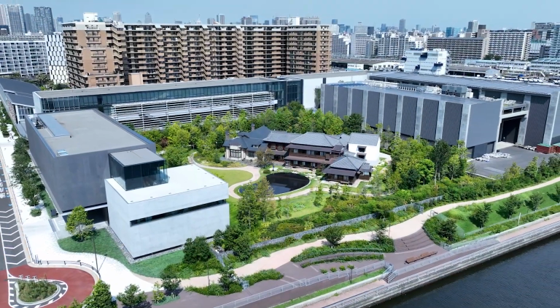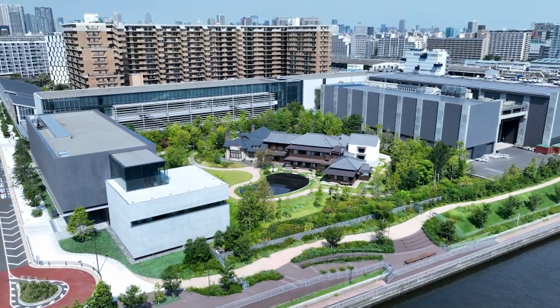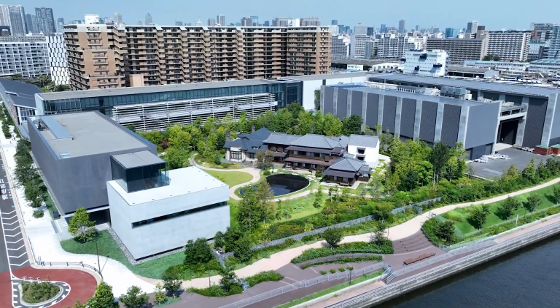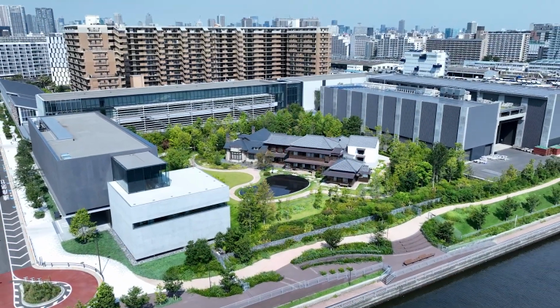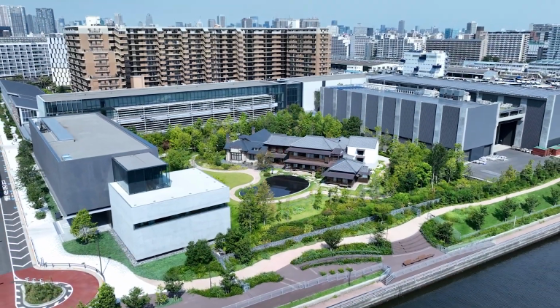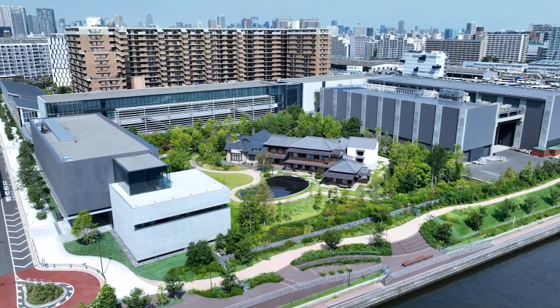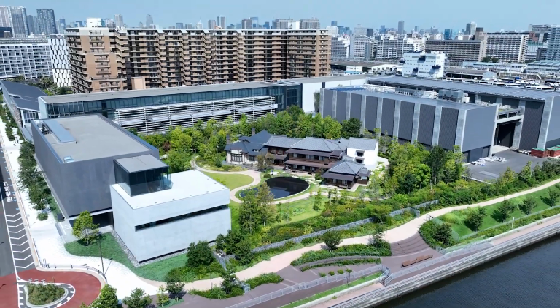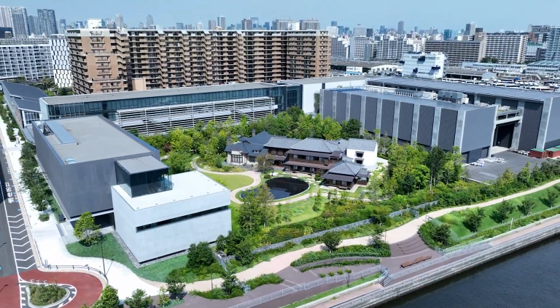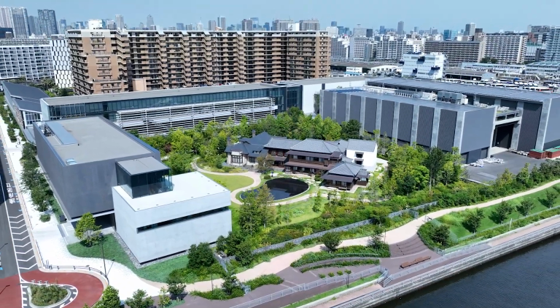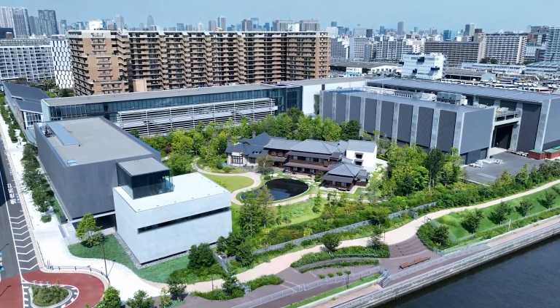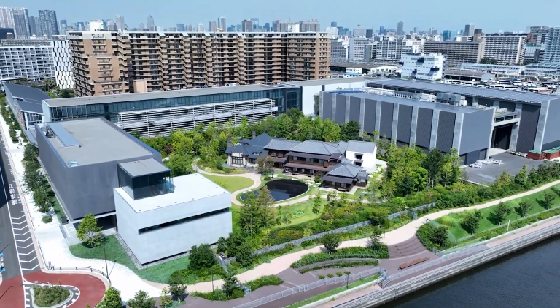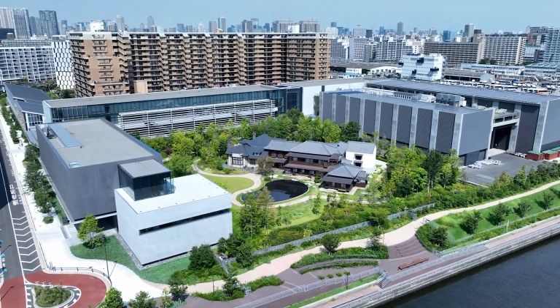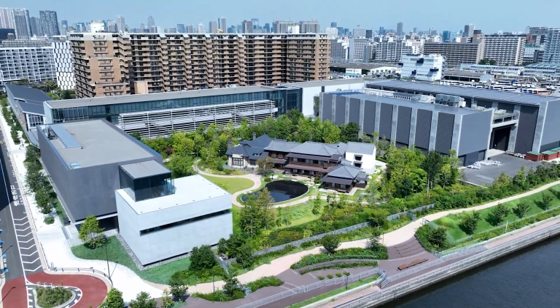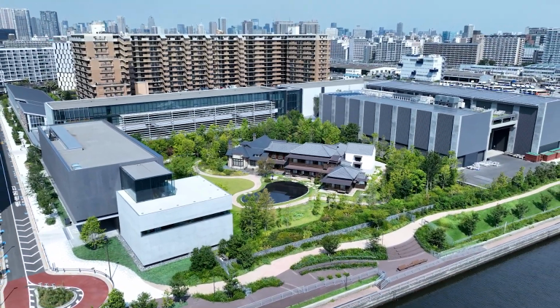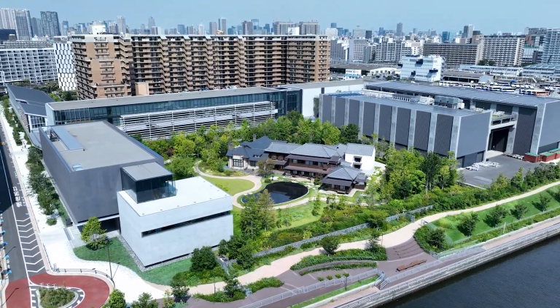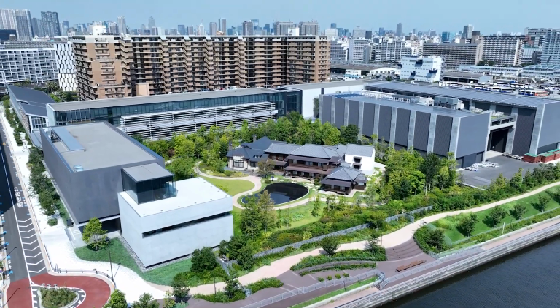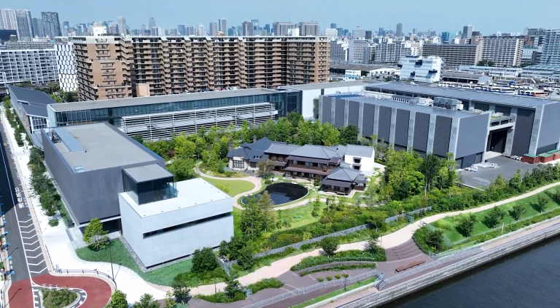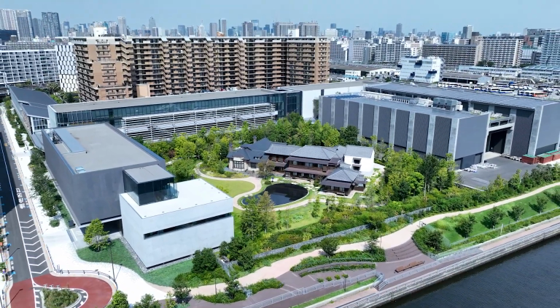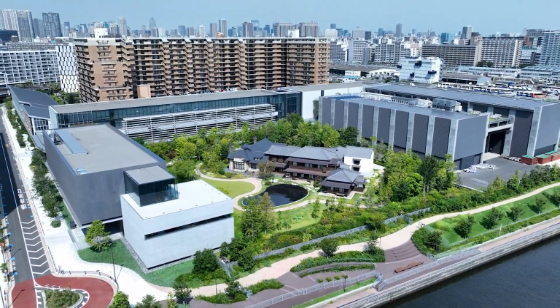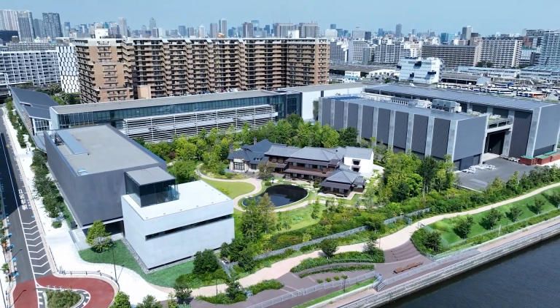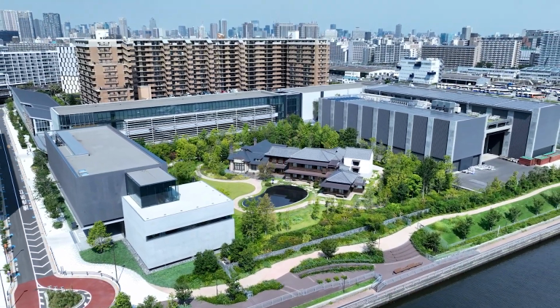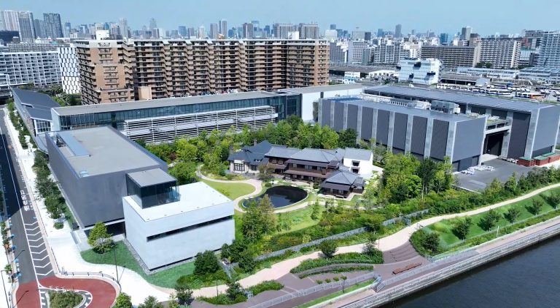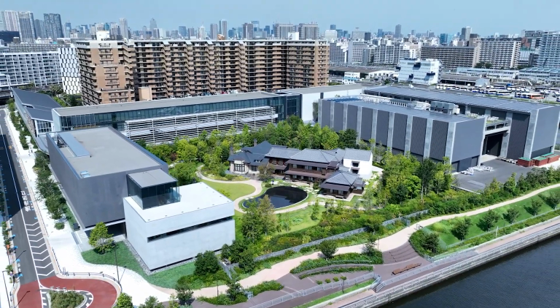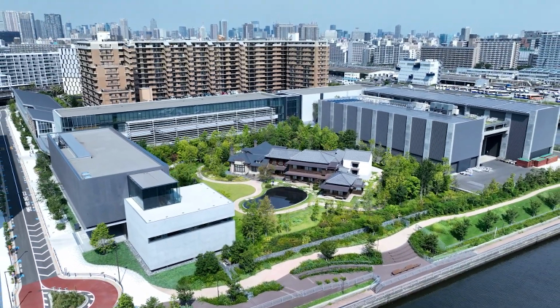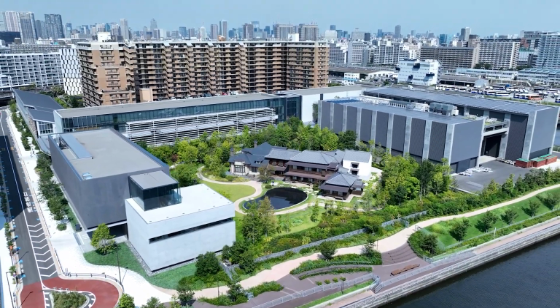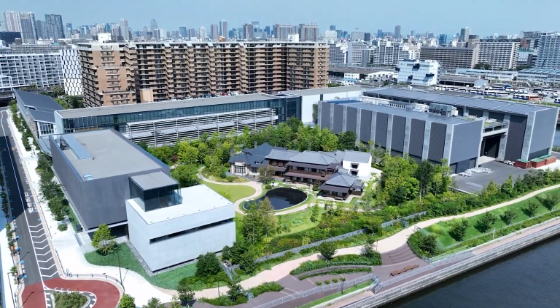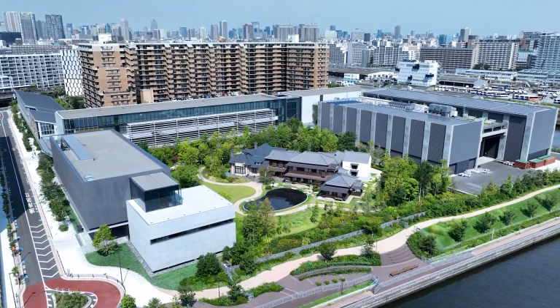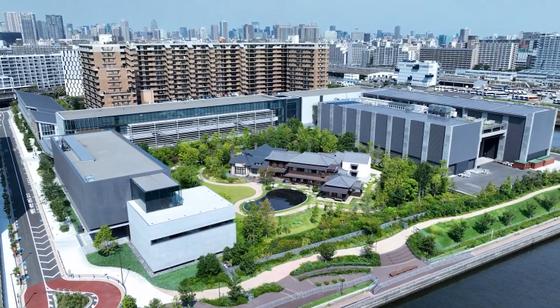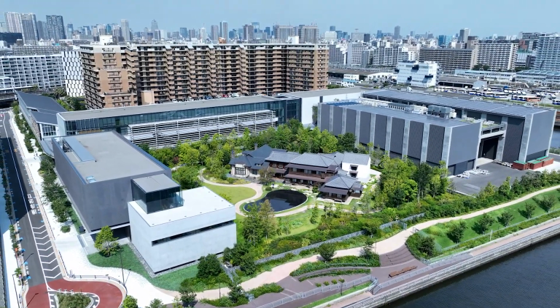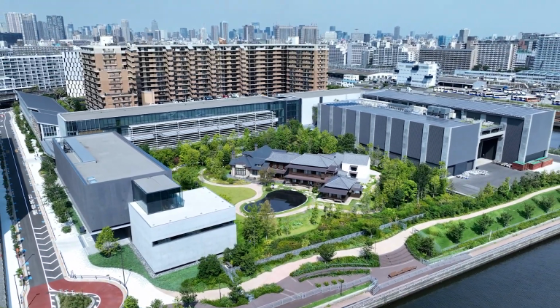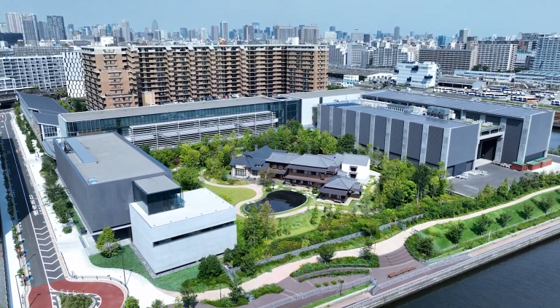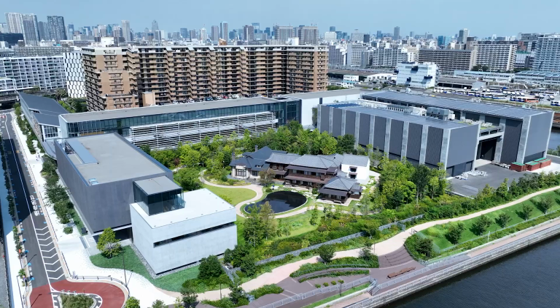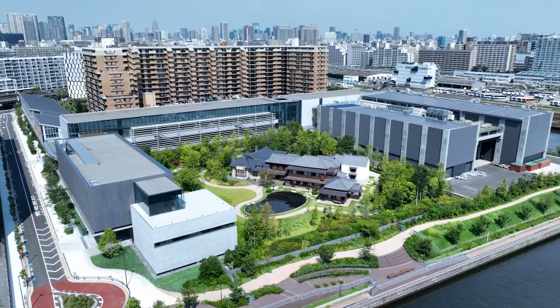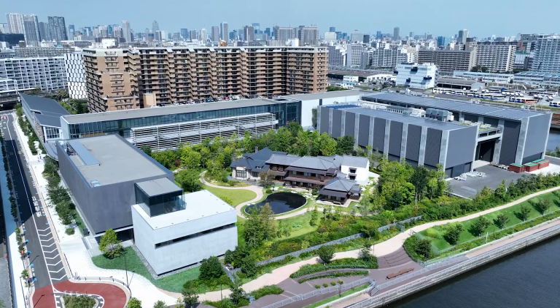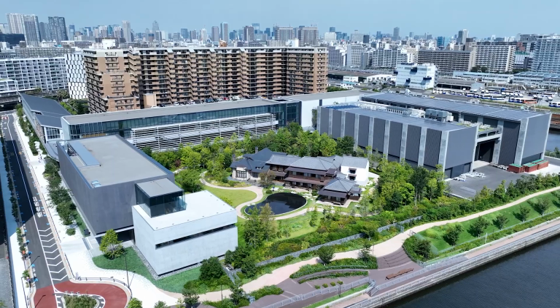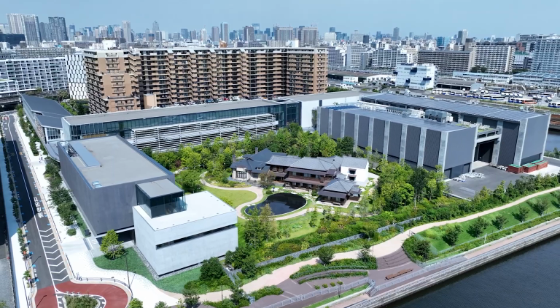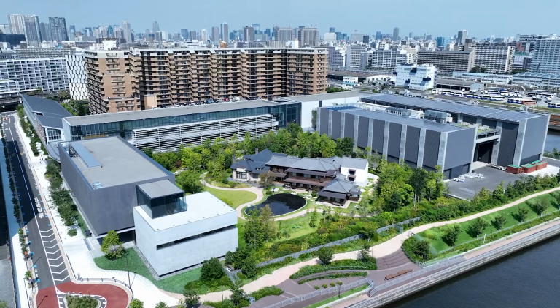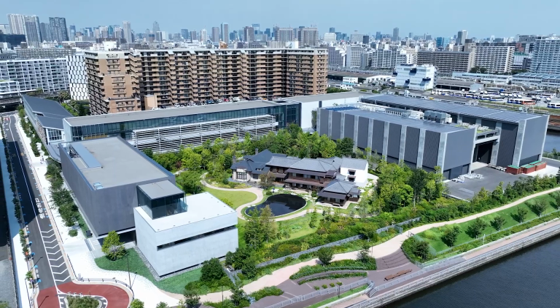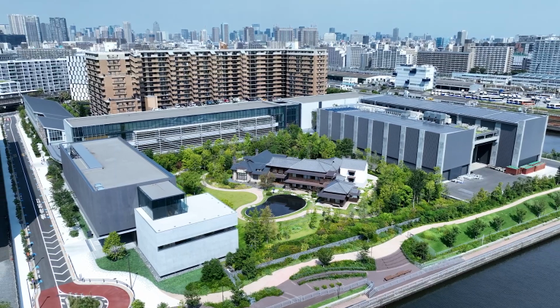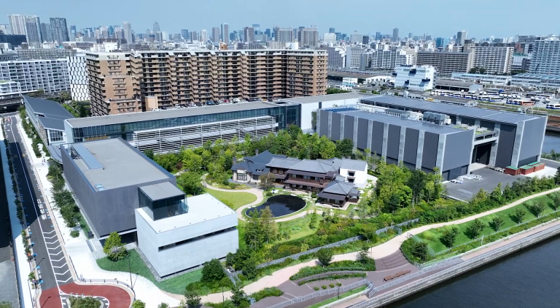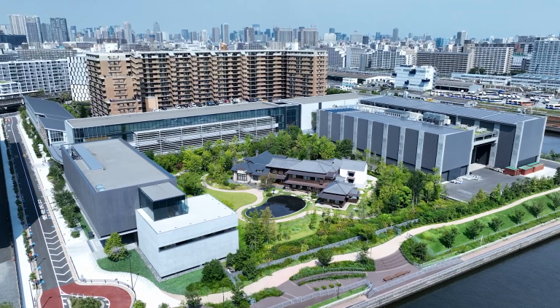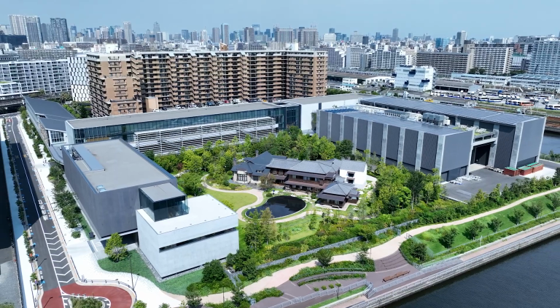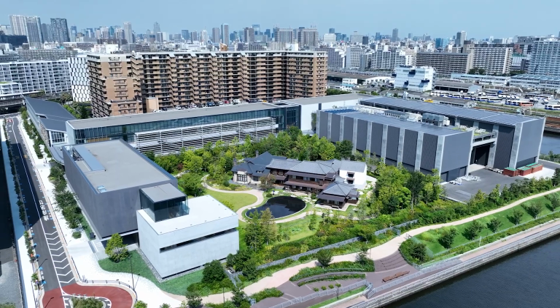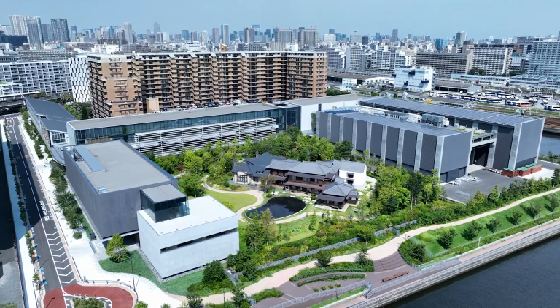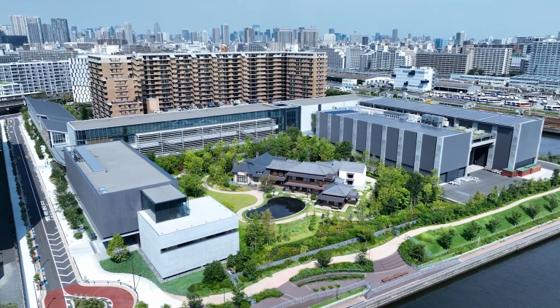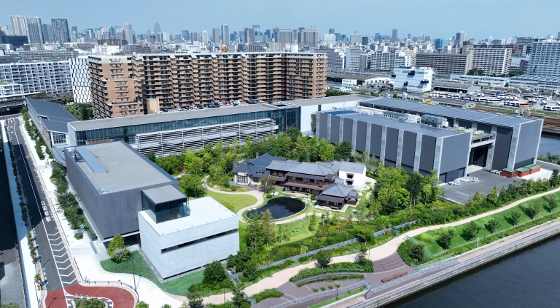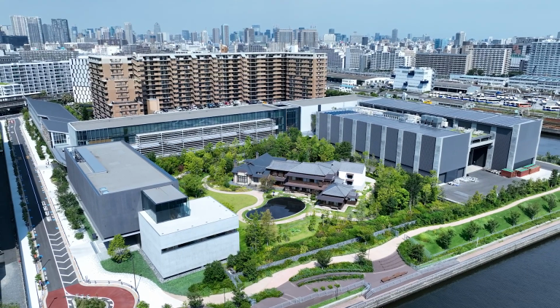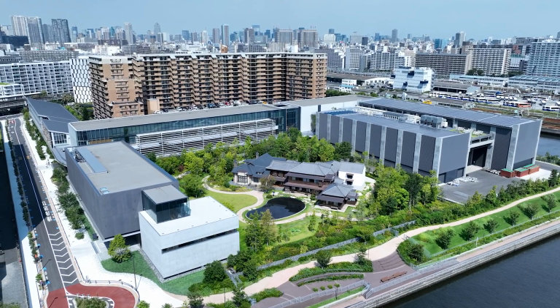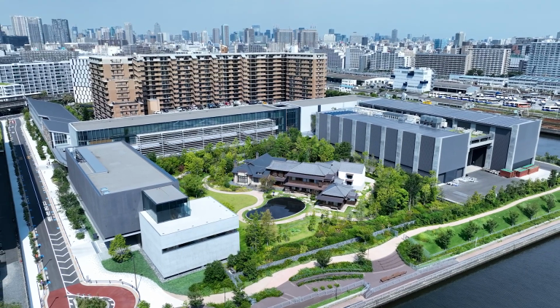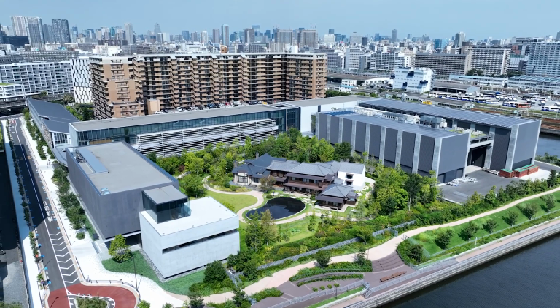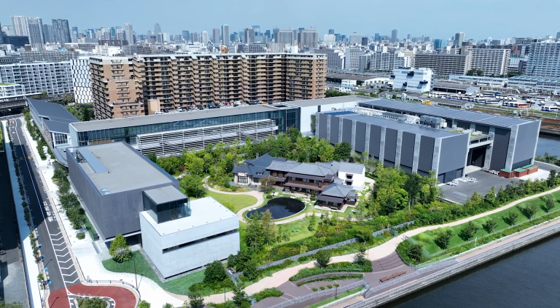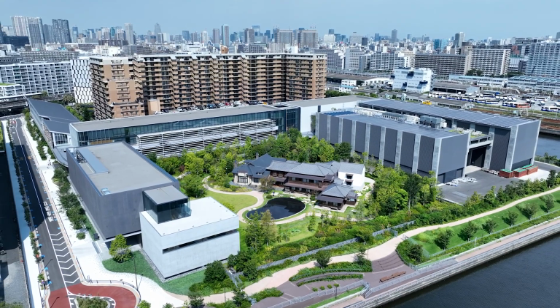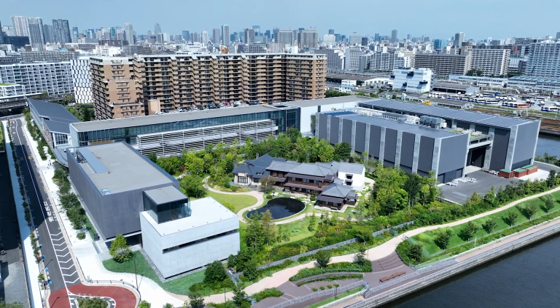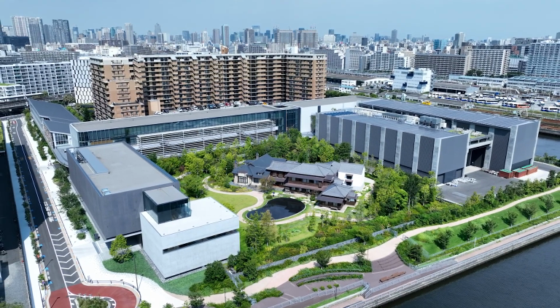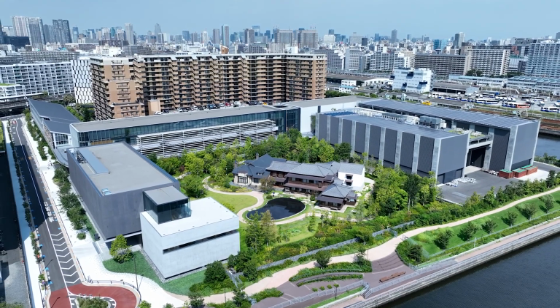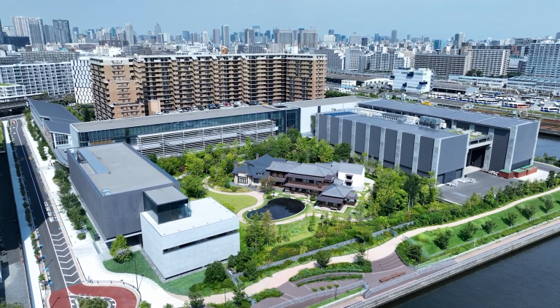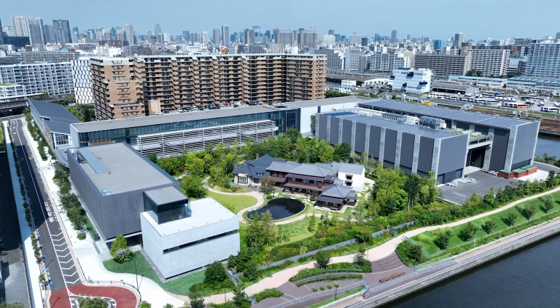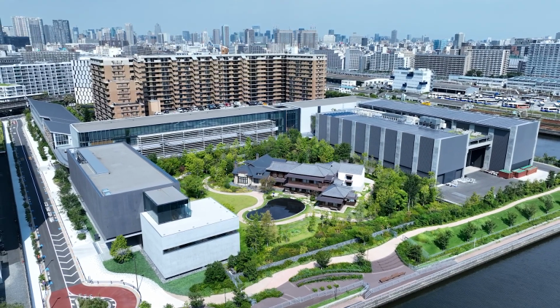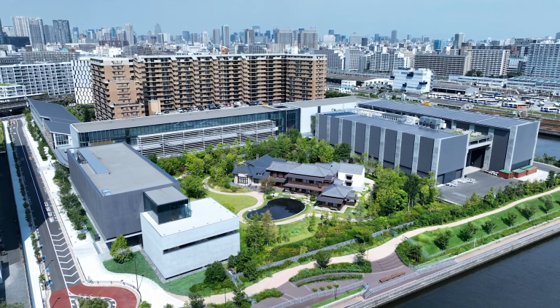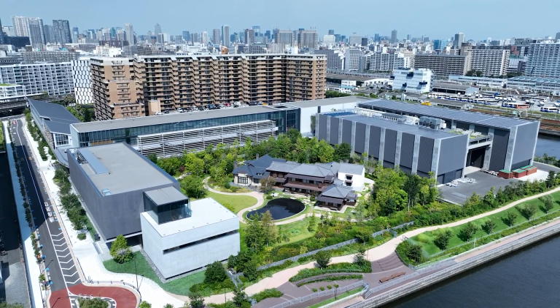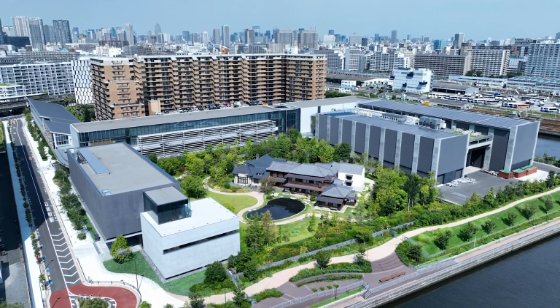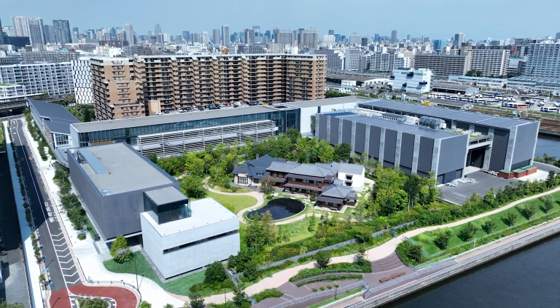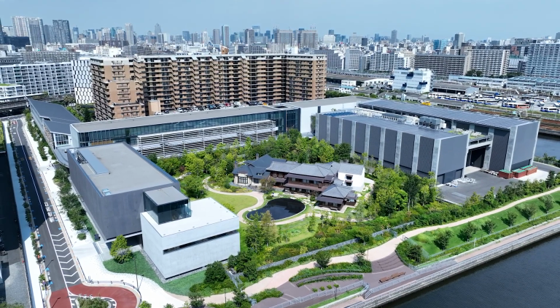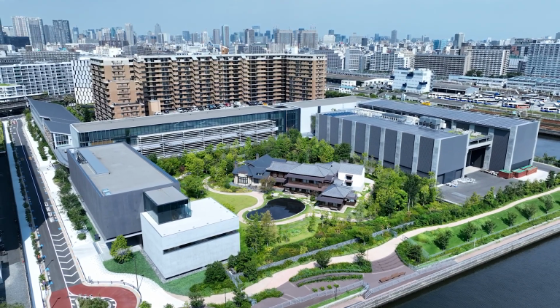This is how Novare was completed, utilizing cutting-edge construction technology in many ways.